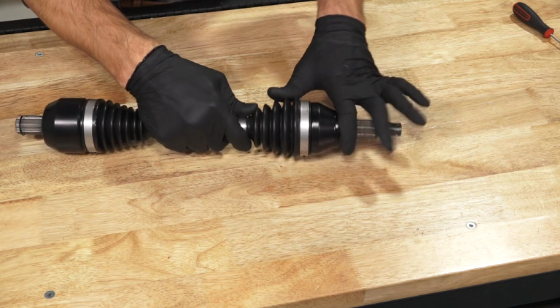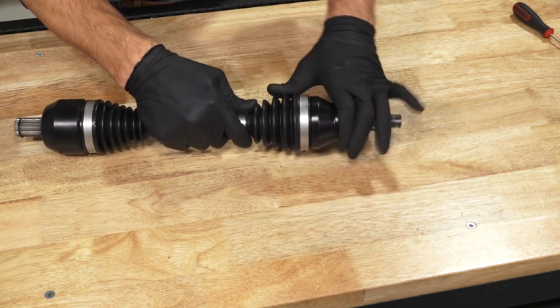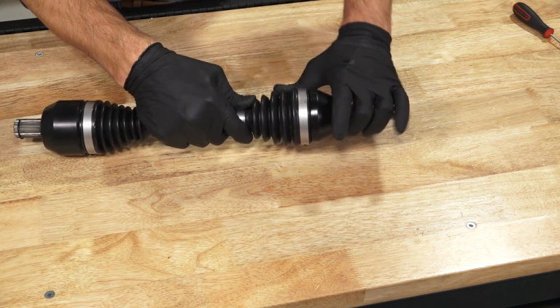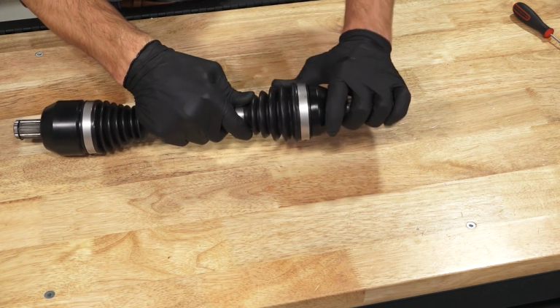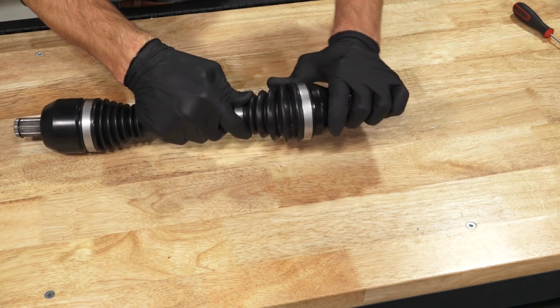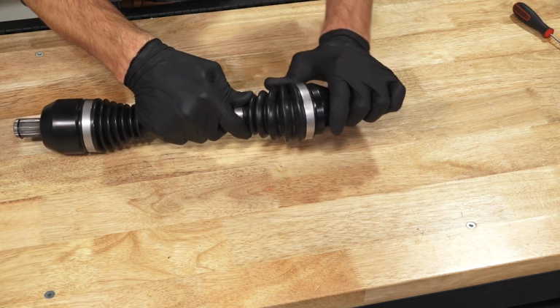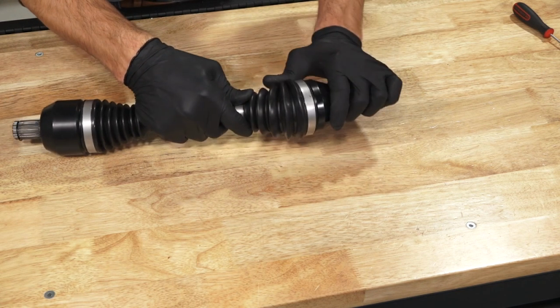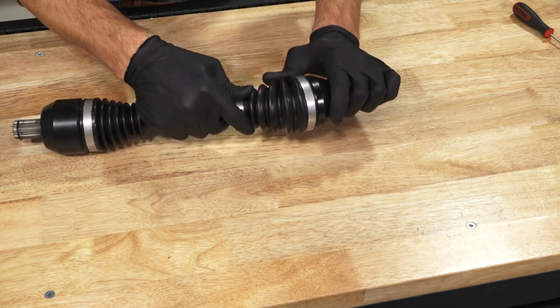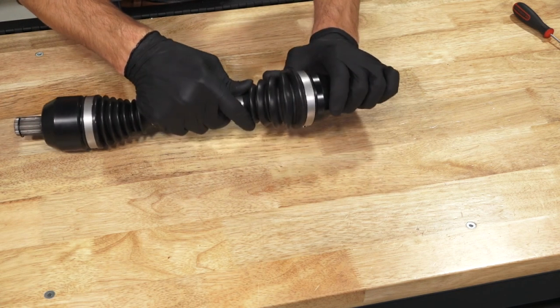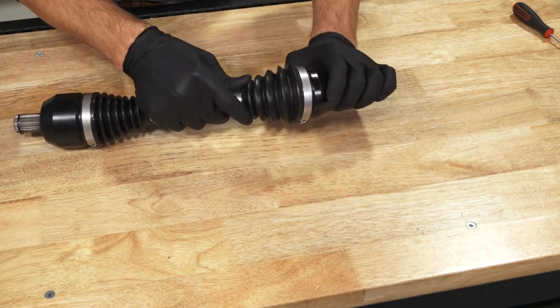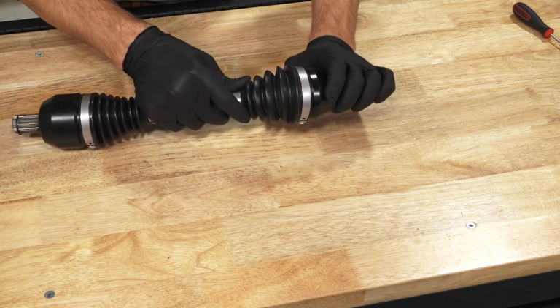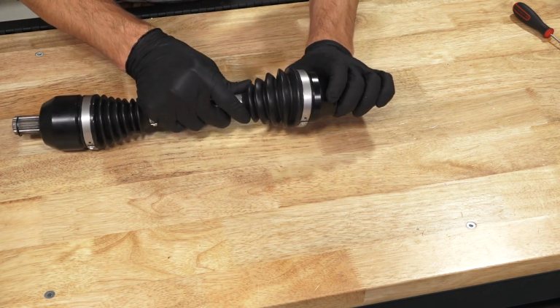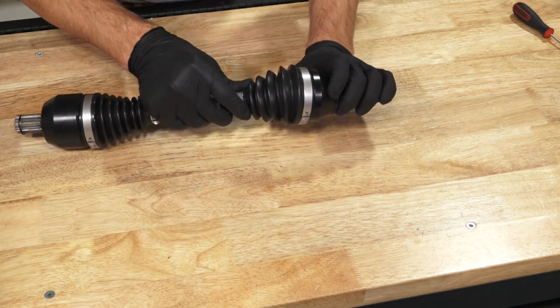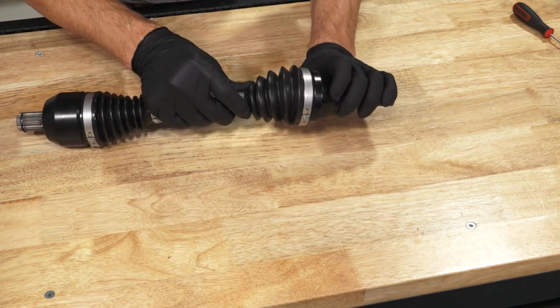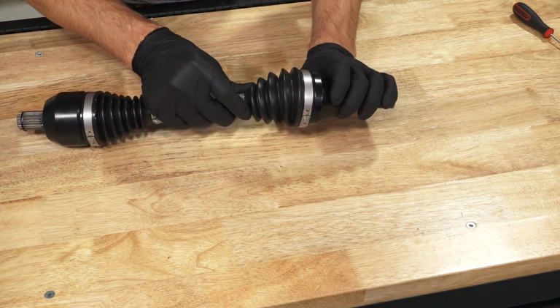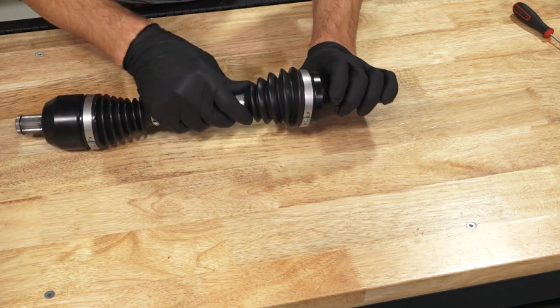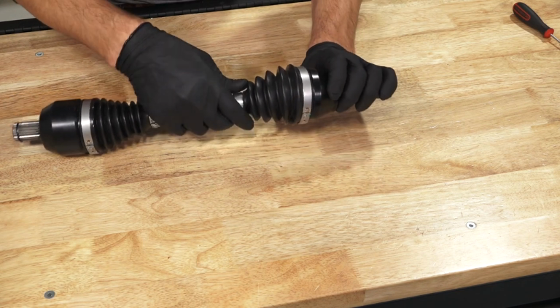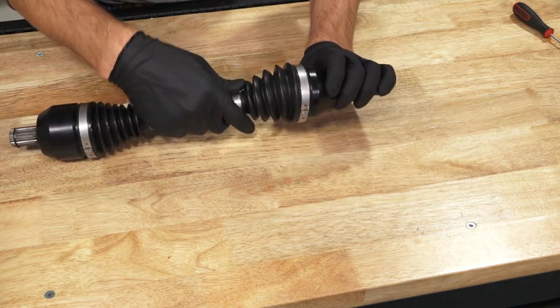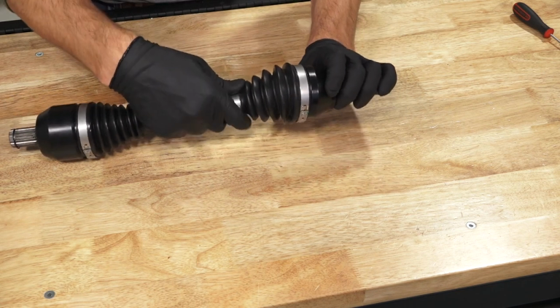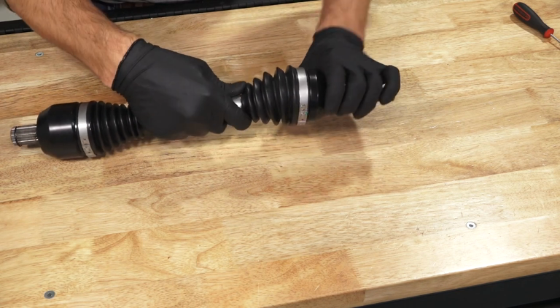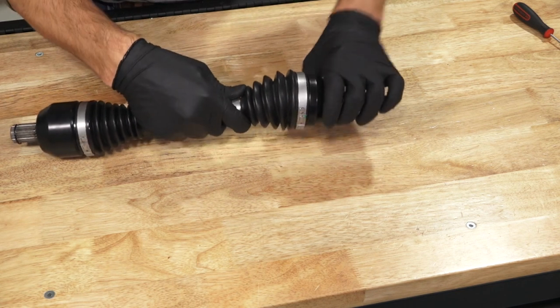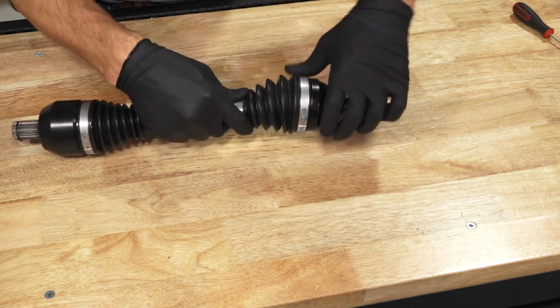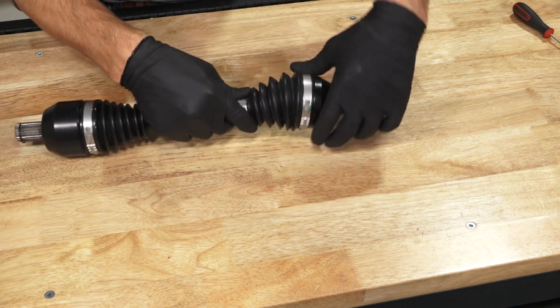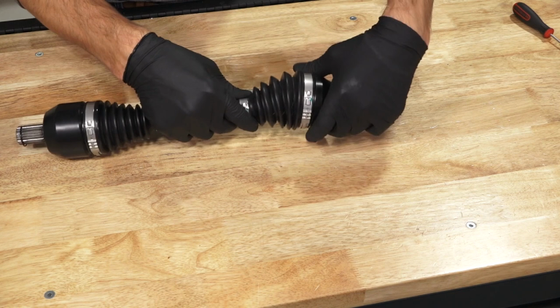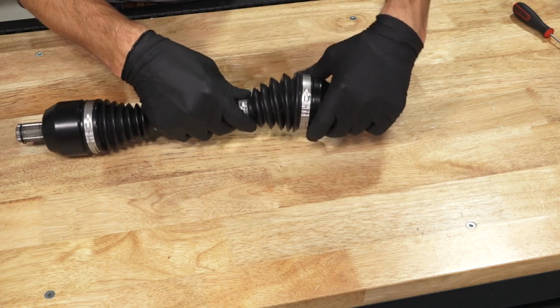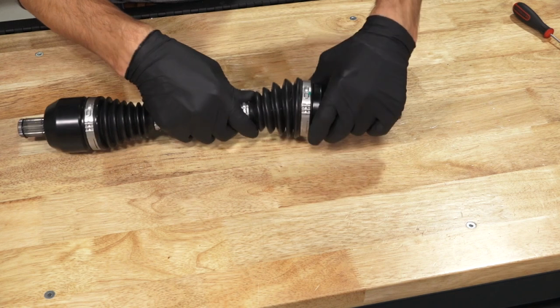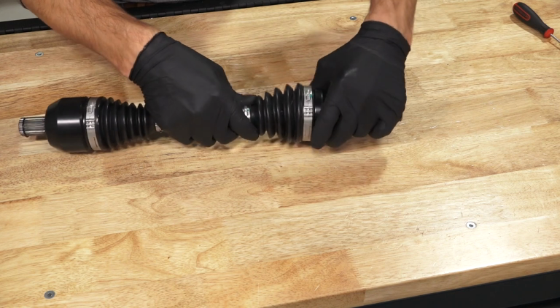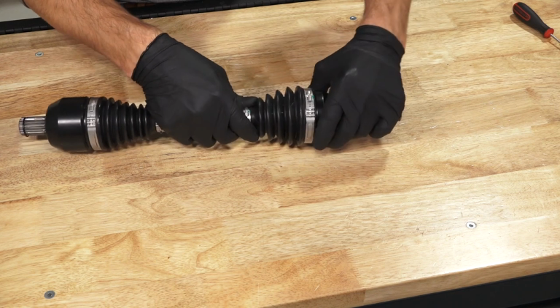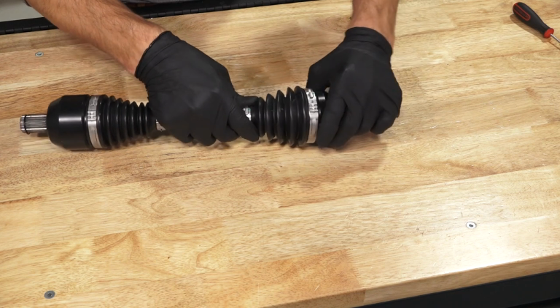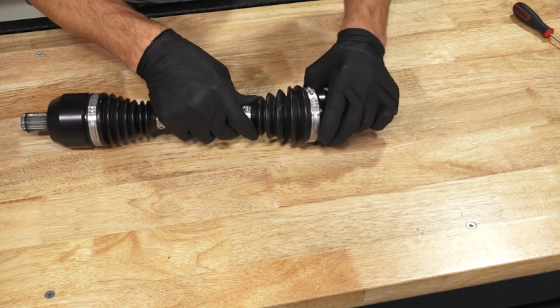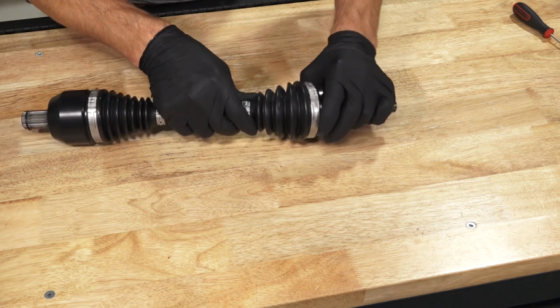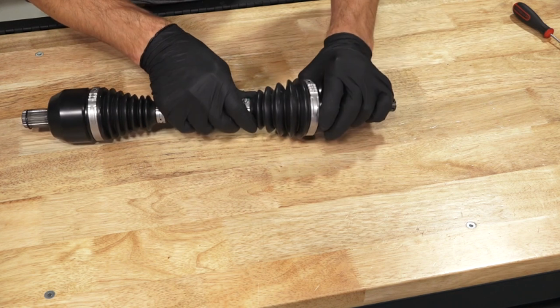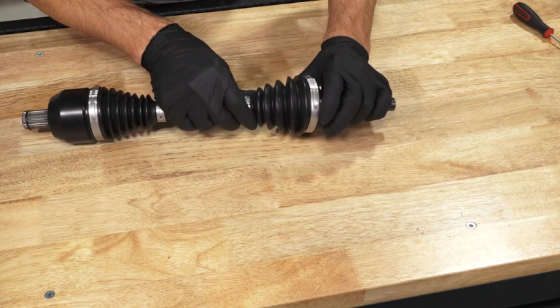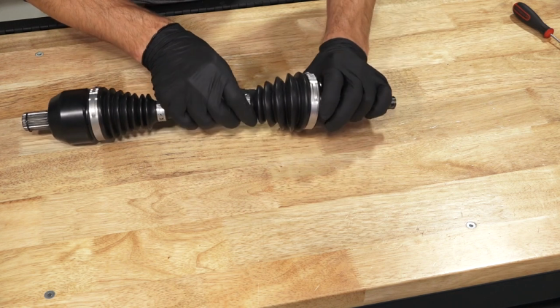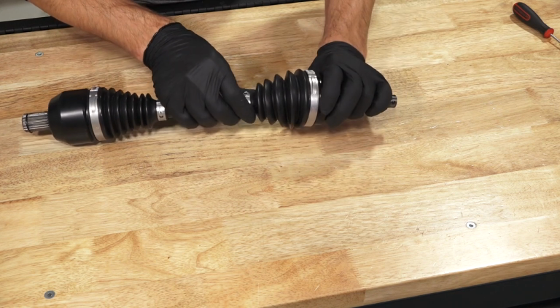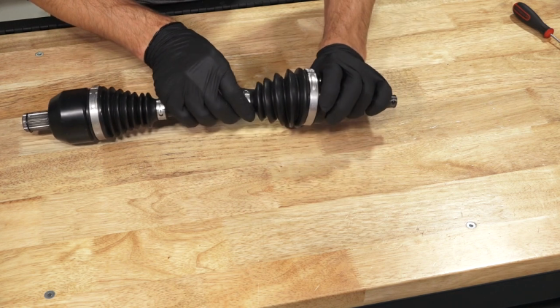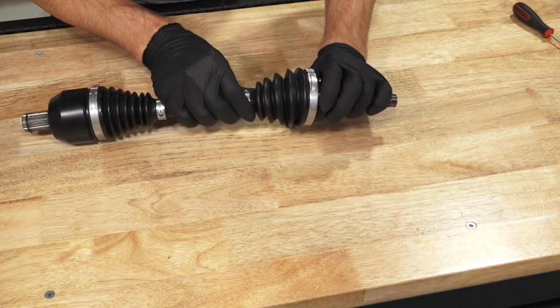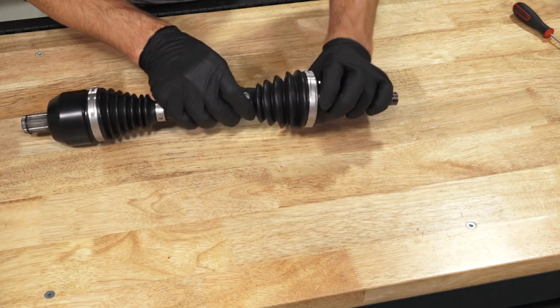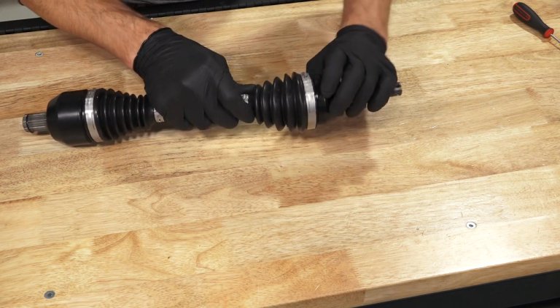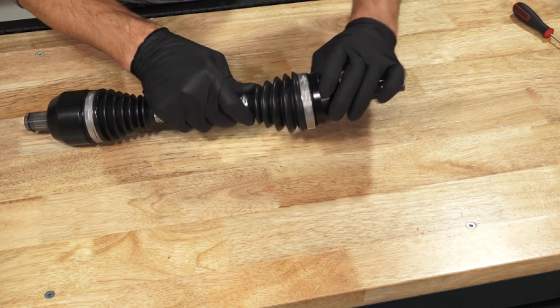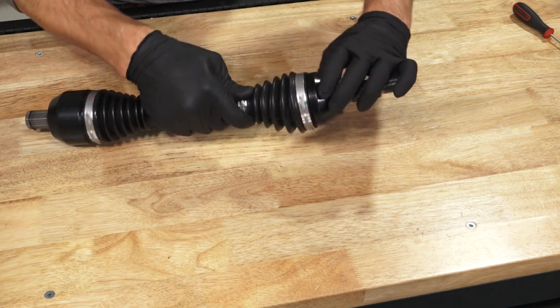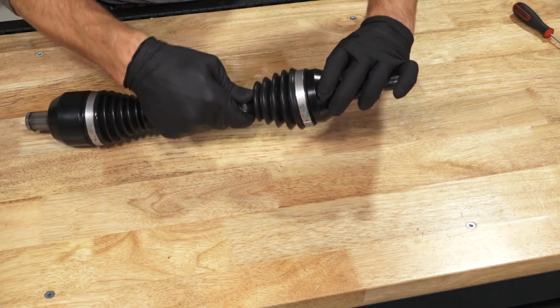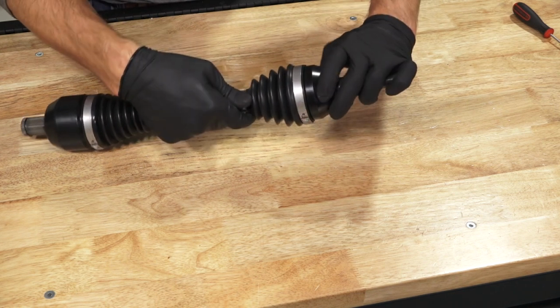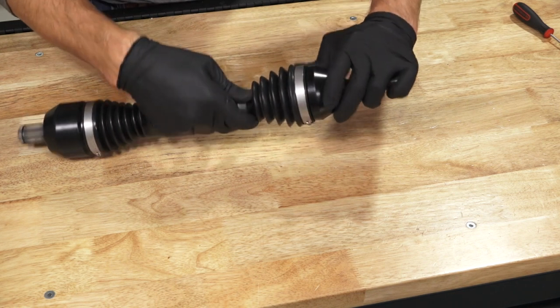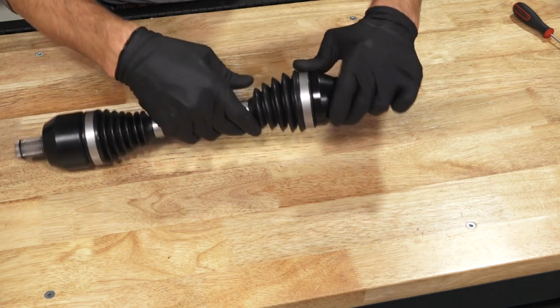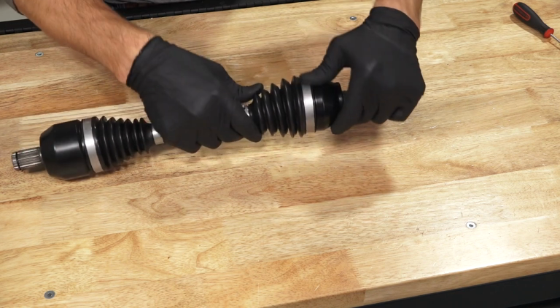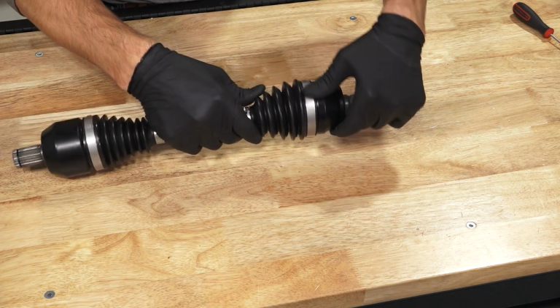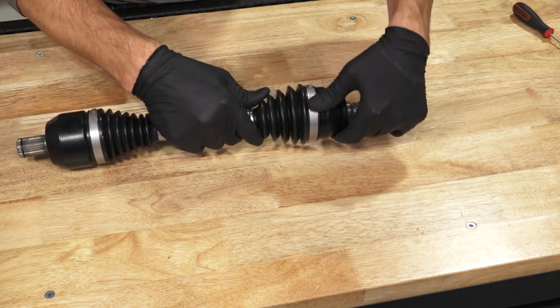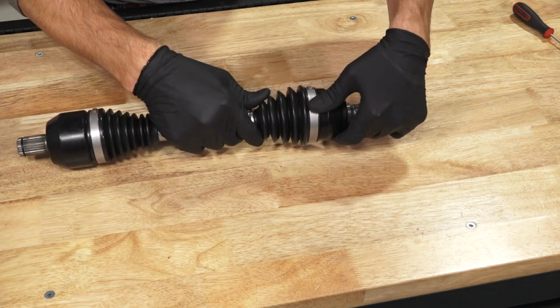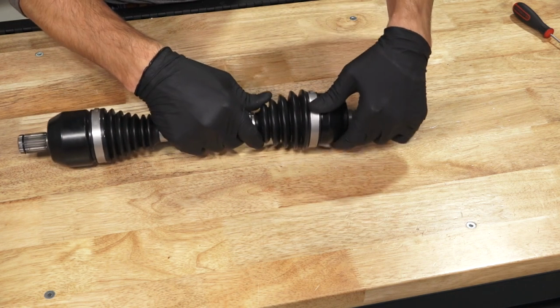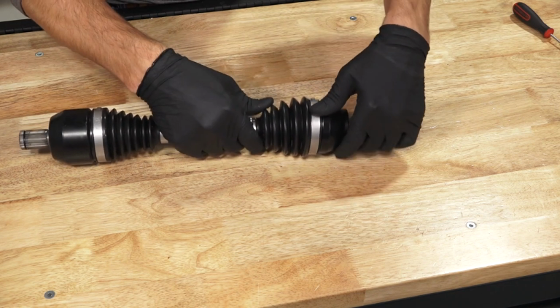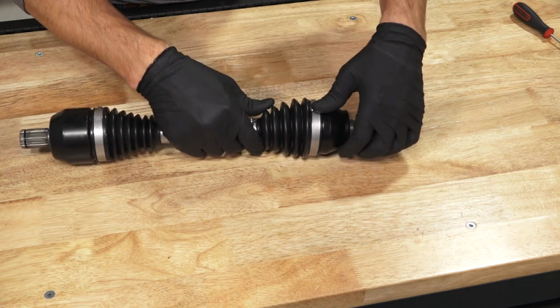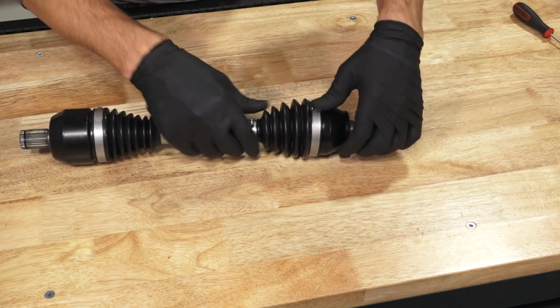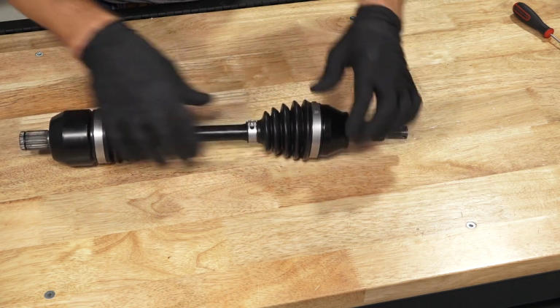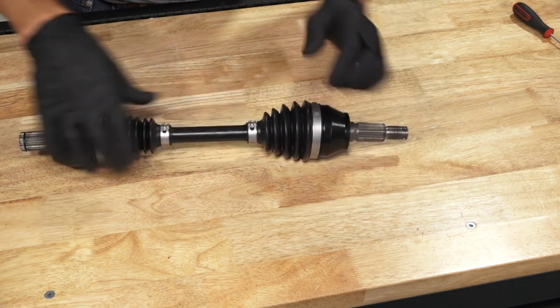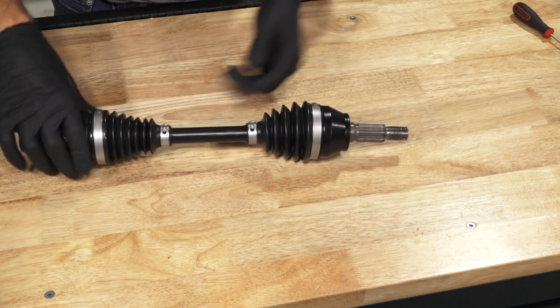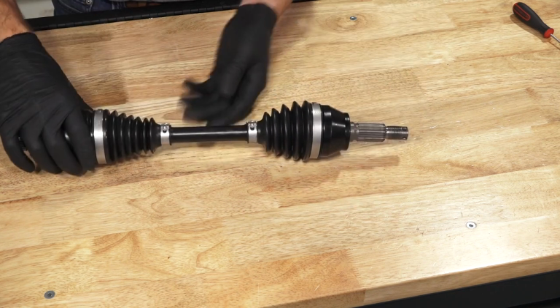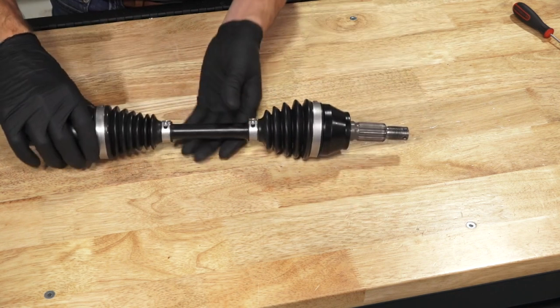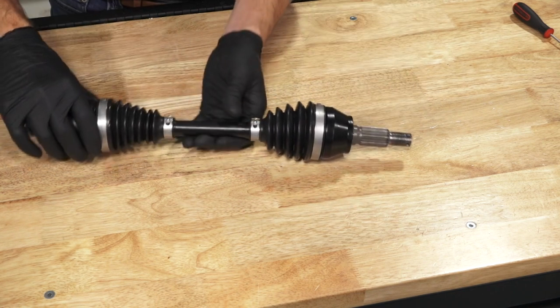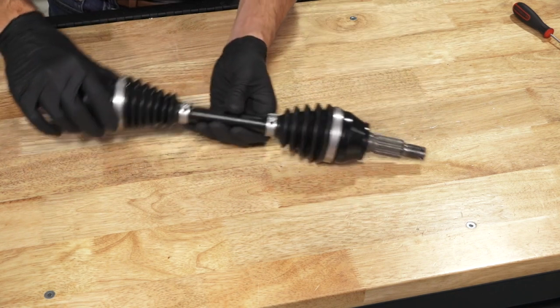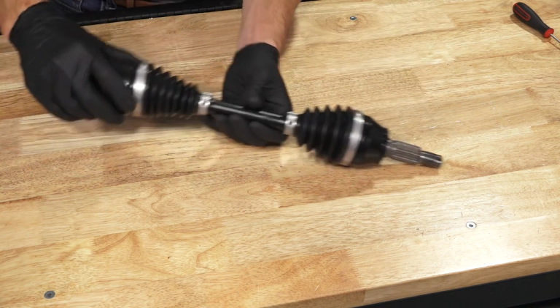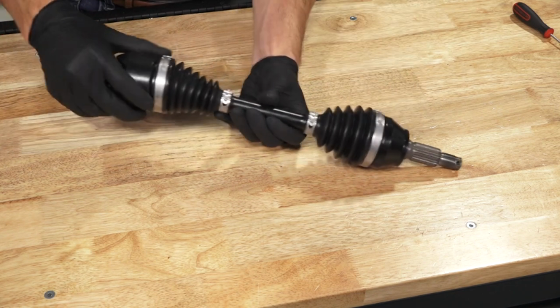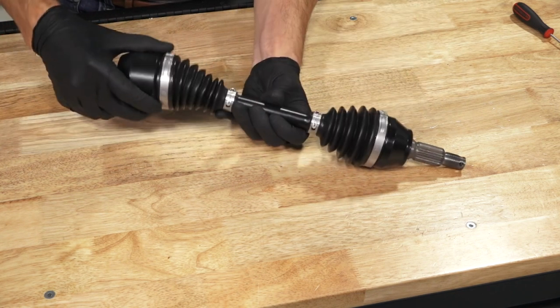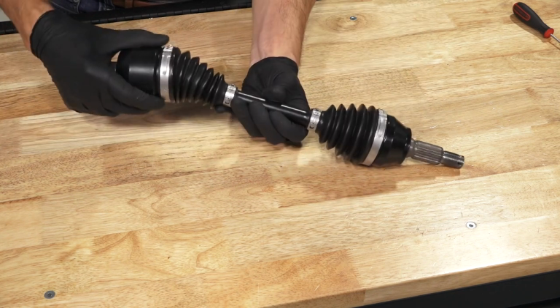Then, inspect the CV boots to ensure there are no cuts, wear or damage, and replace if needed.